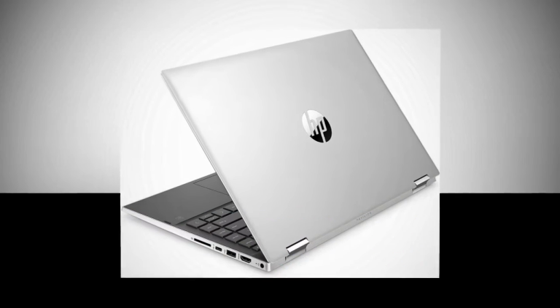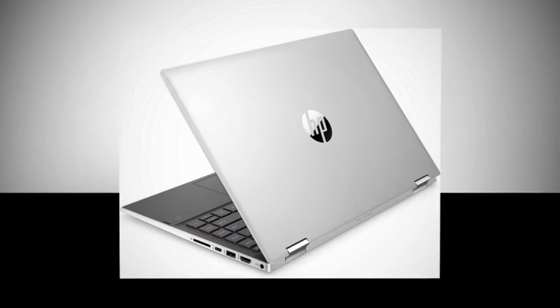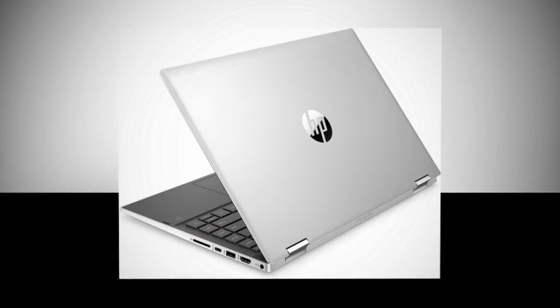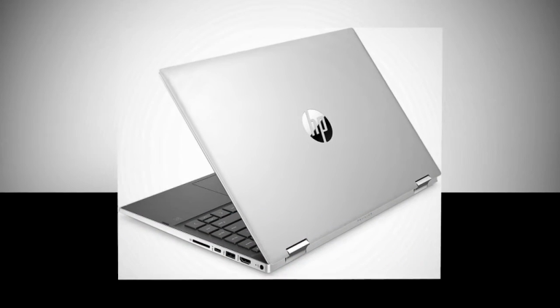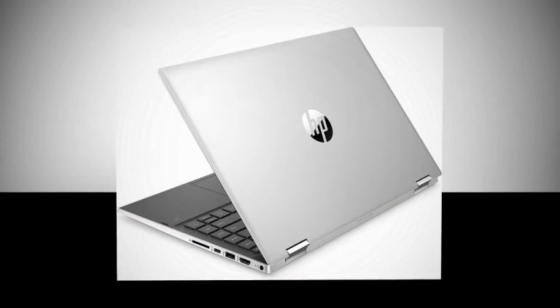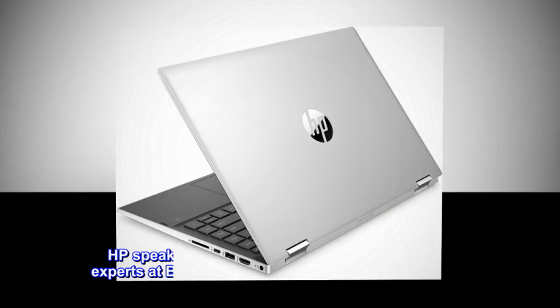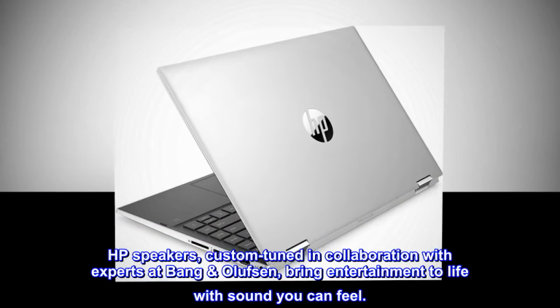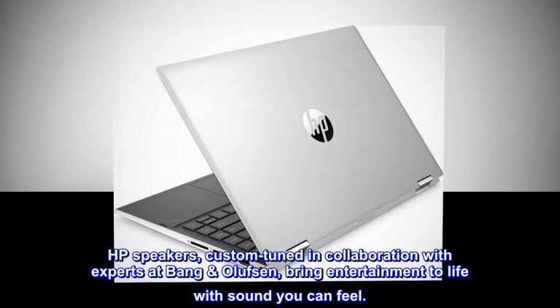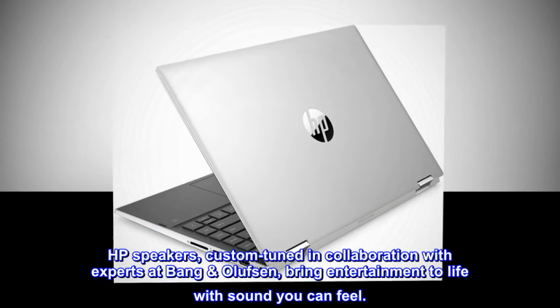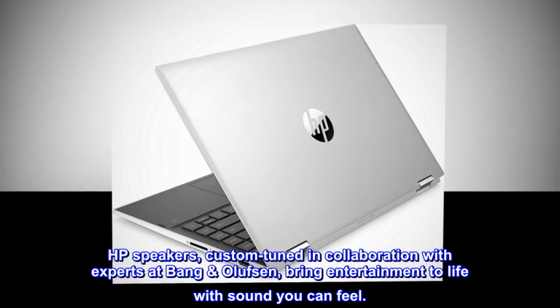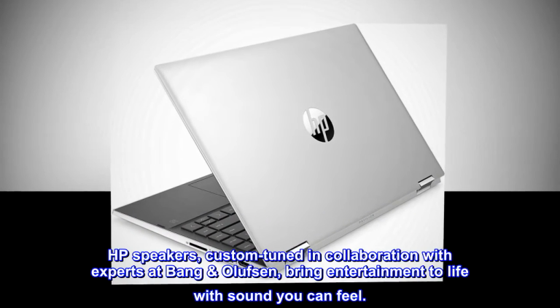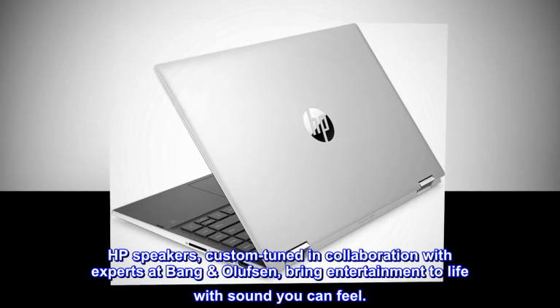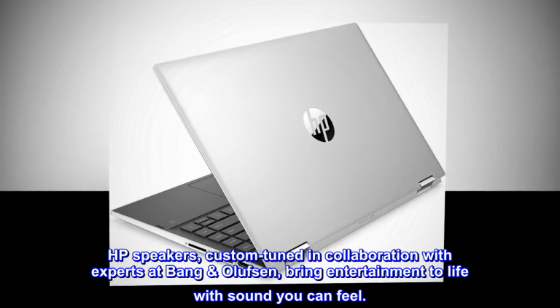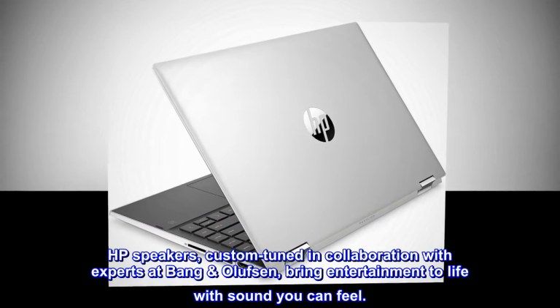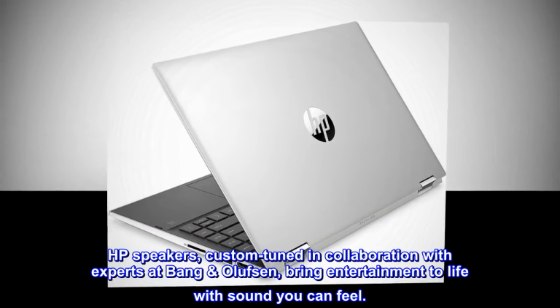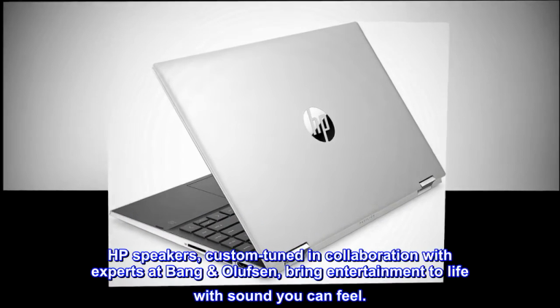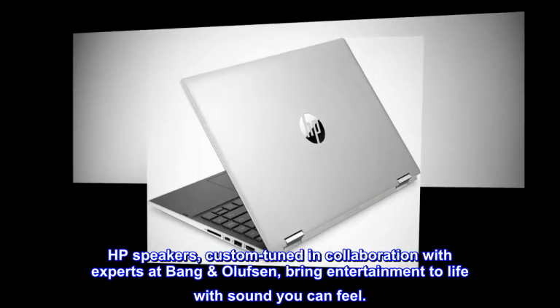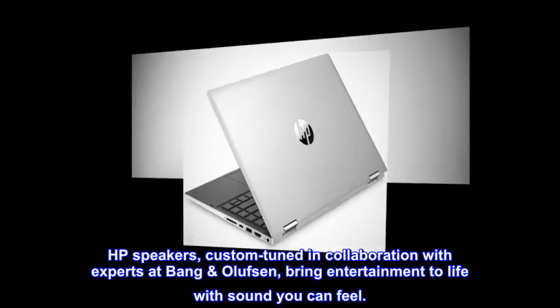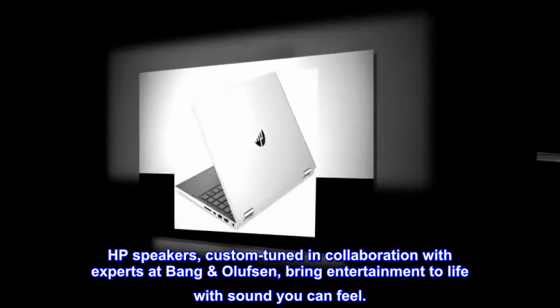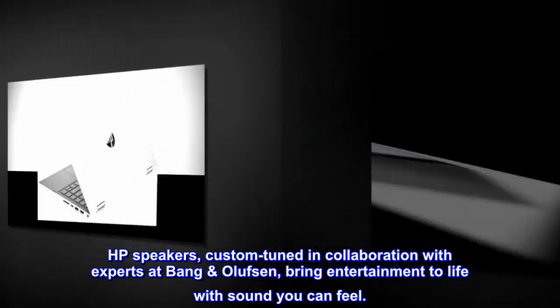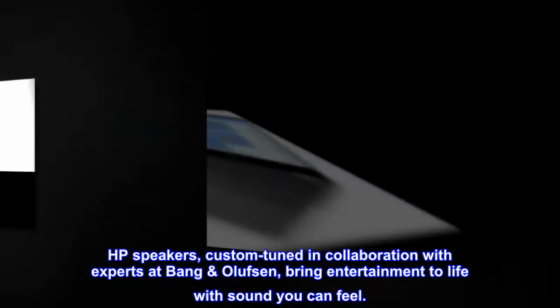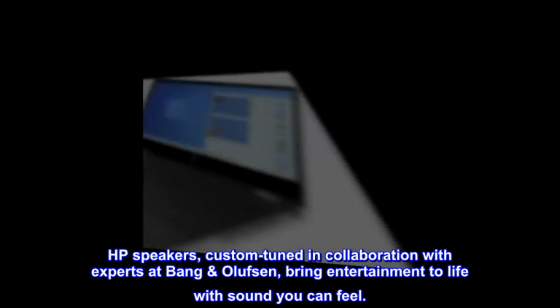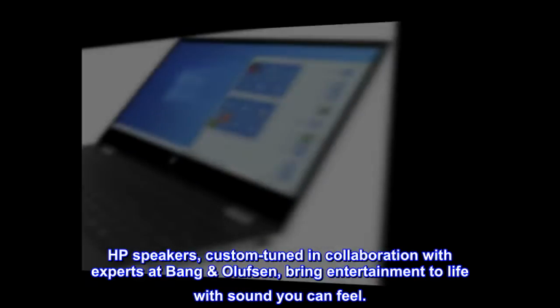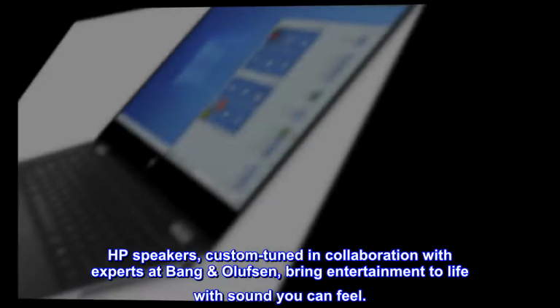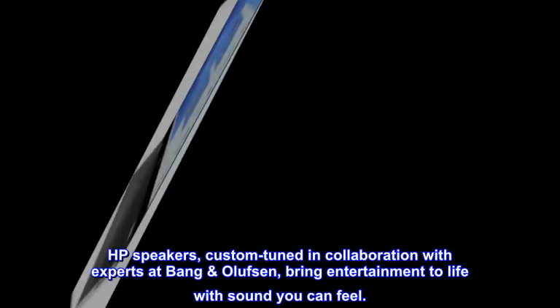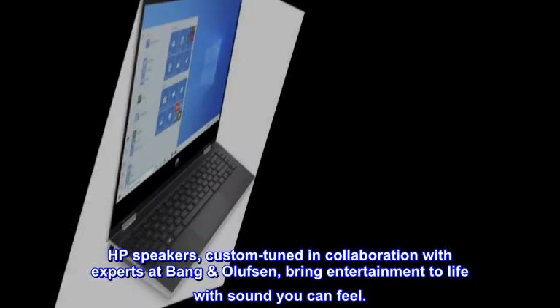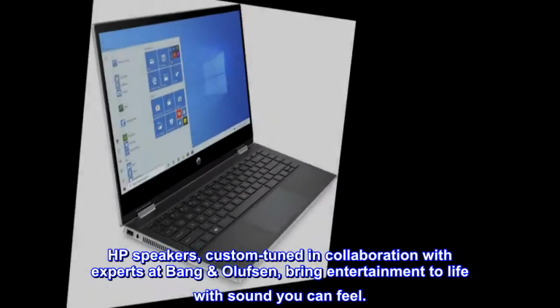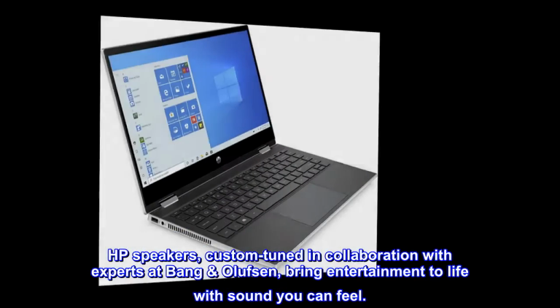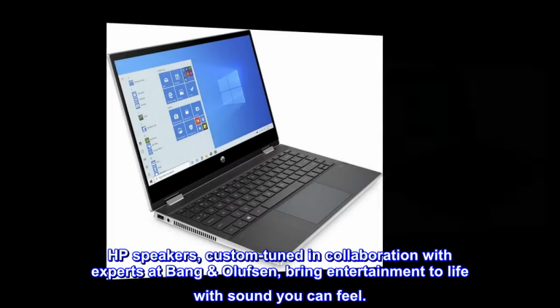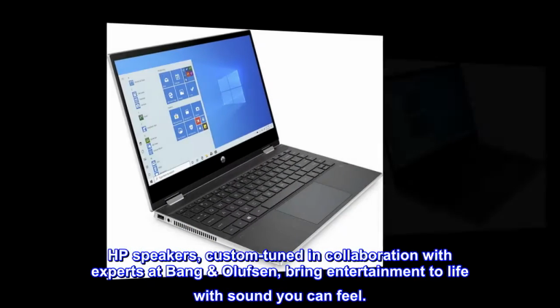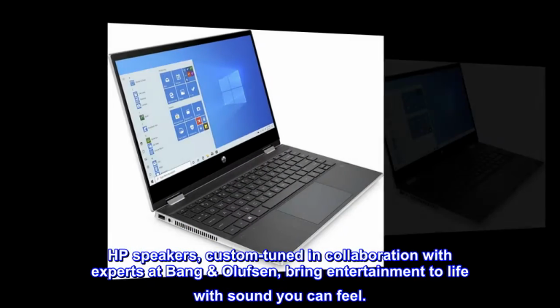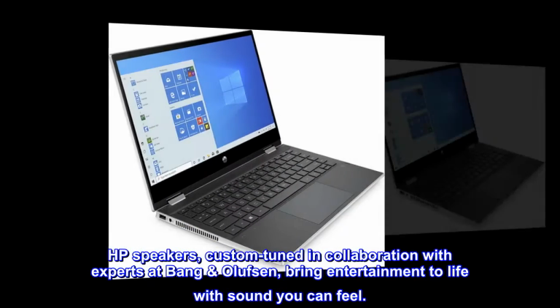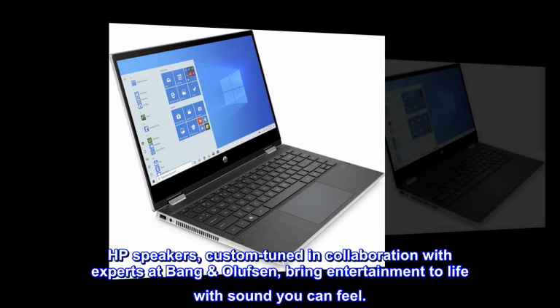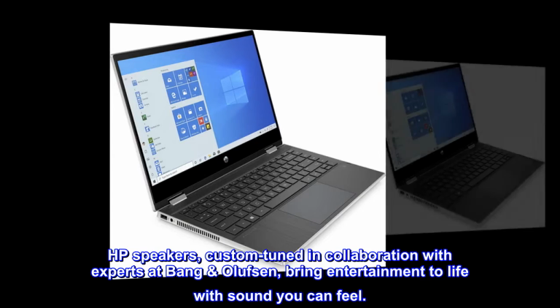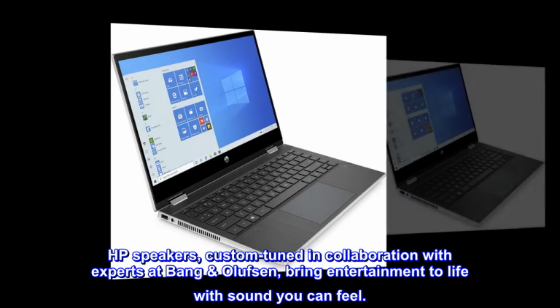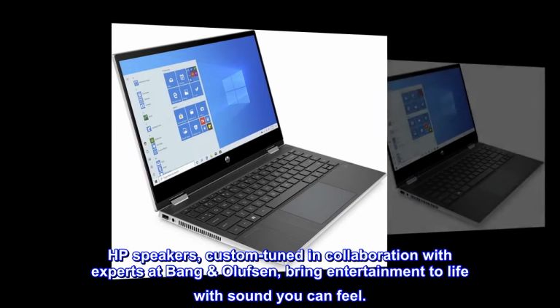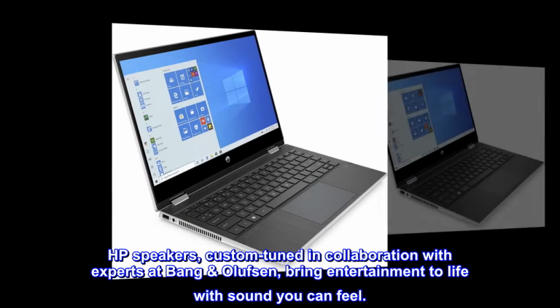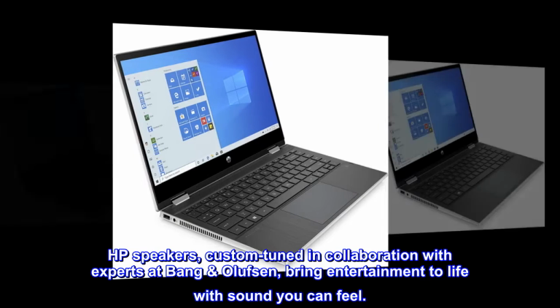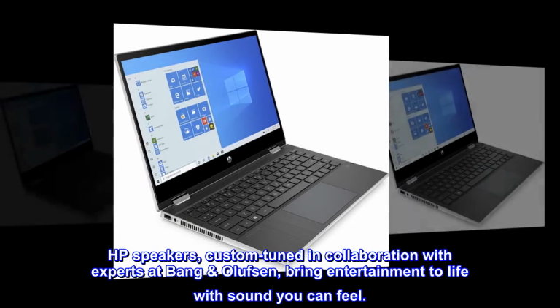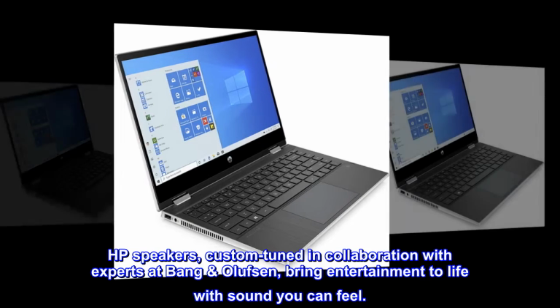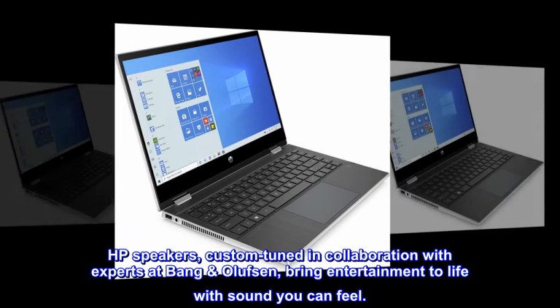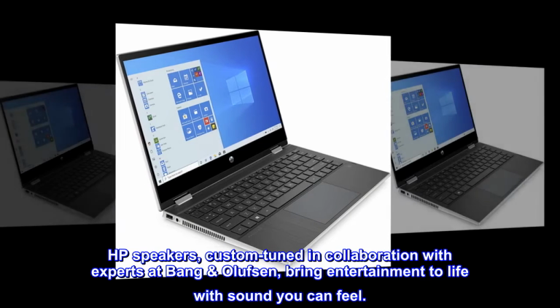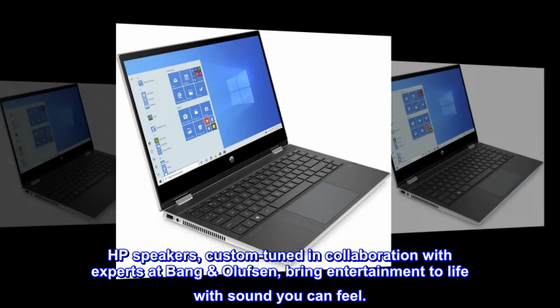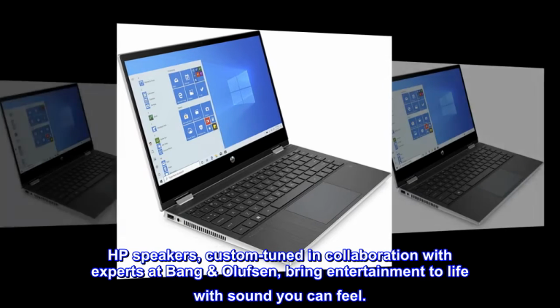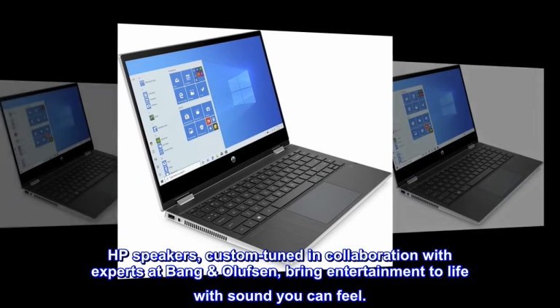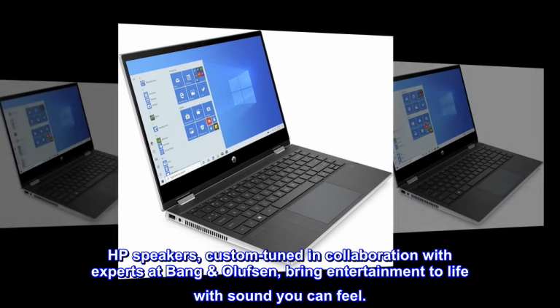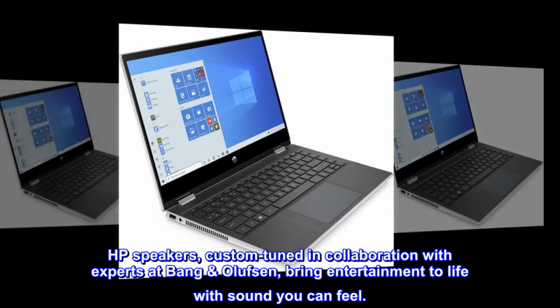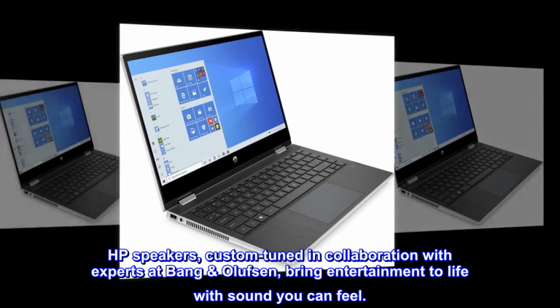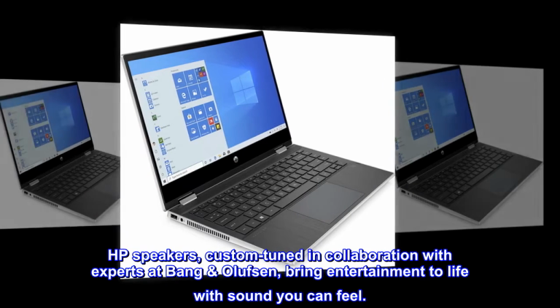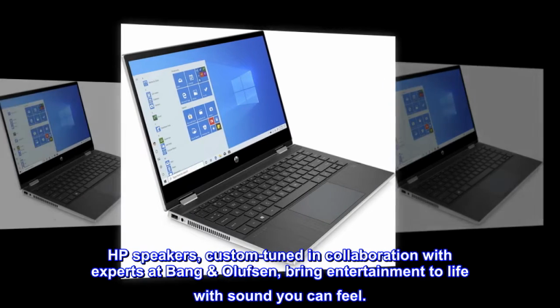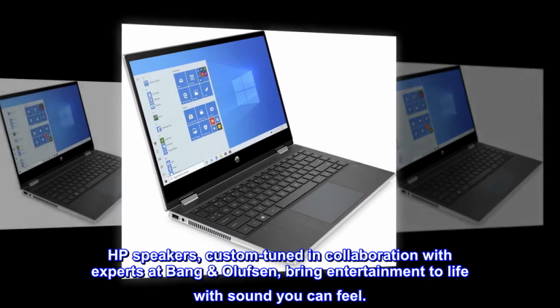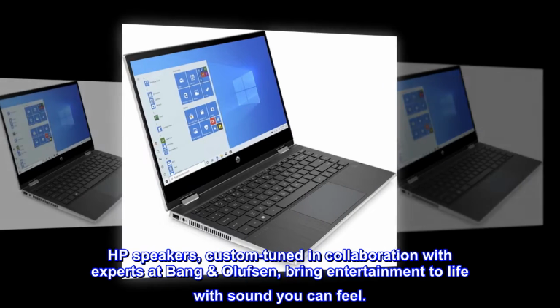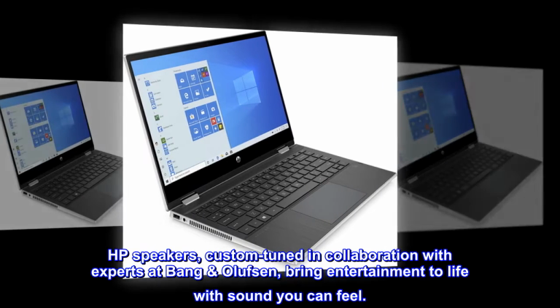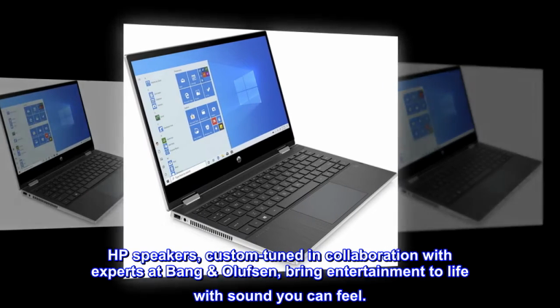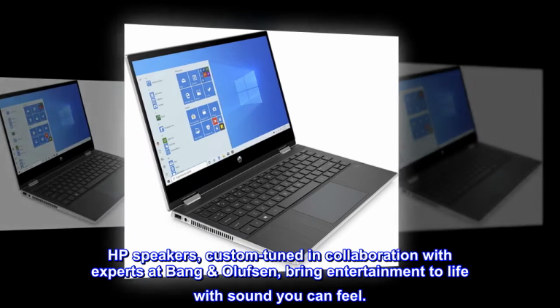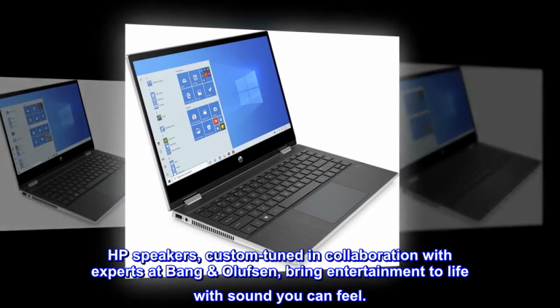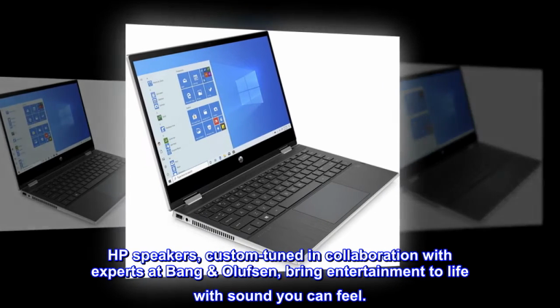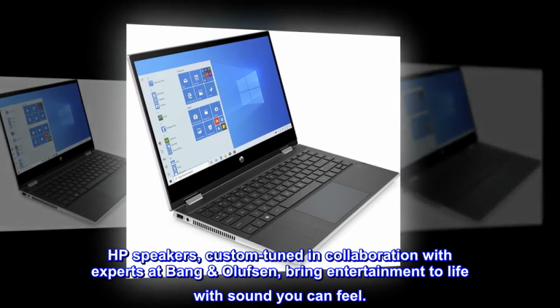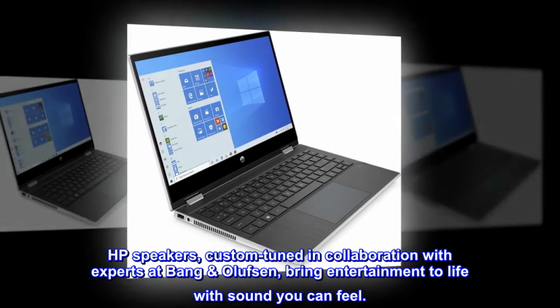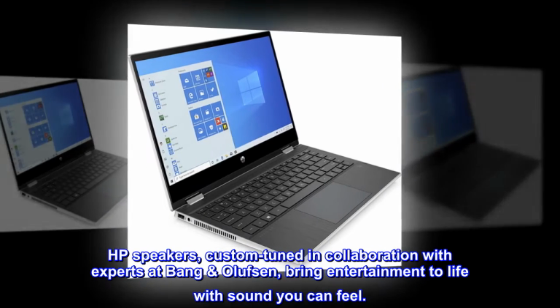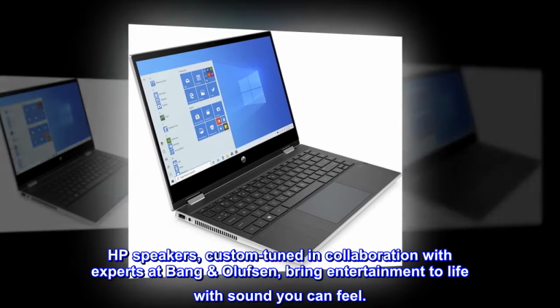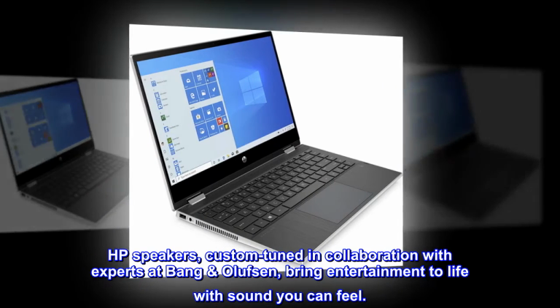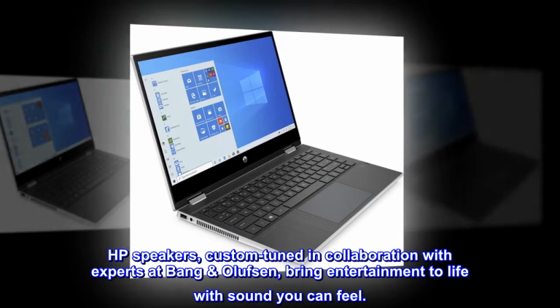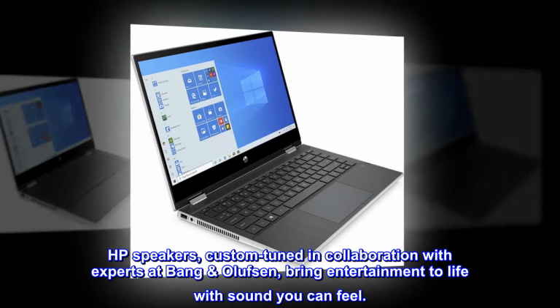HP speakers, custom tuned in collaboration with experts at Bang & Olufsen, bring entertainment to life with sound you can feel.